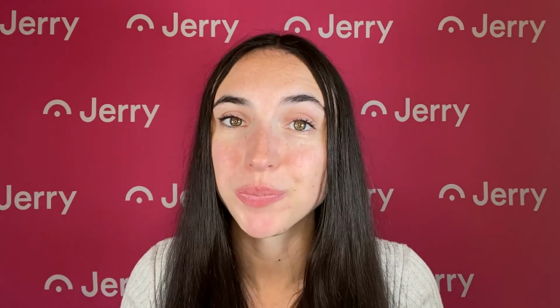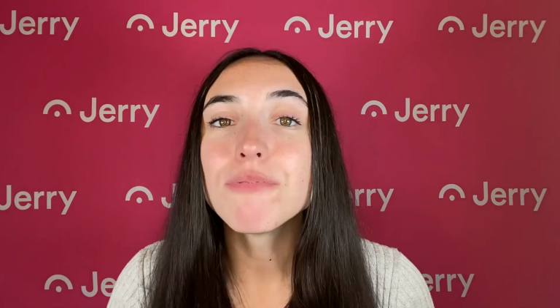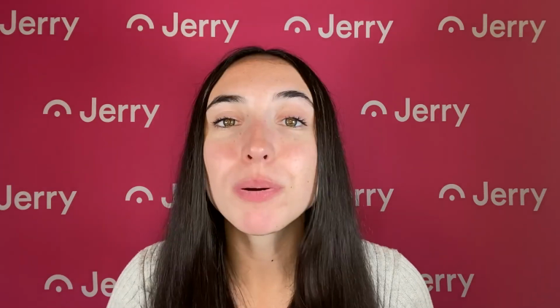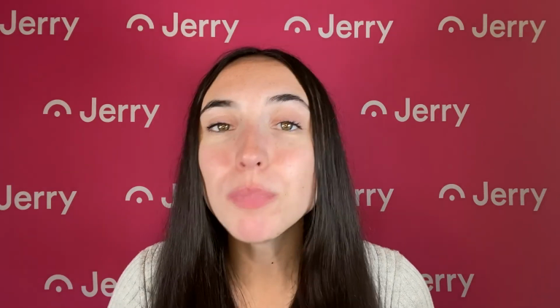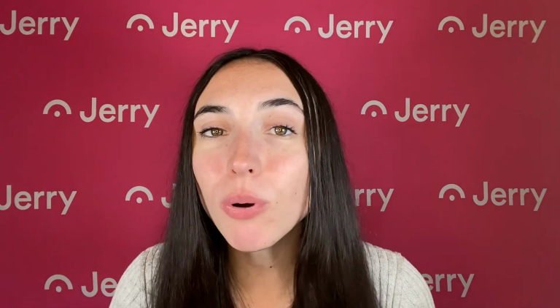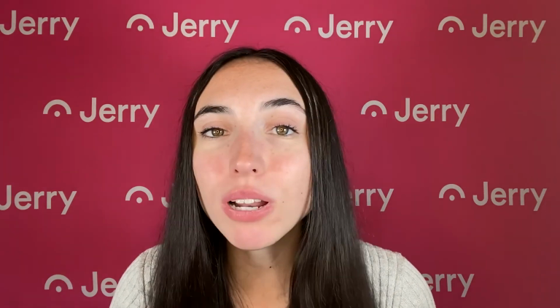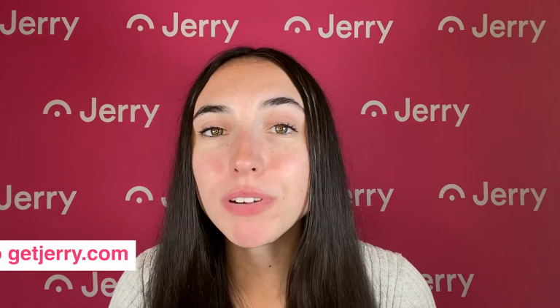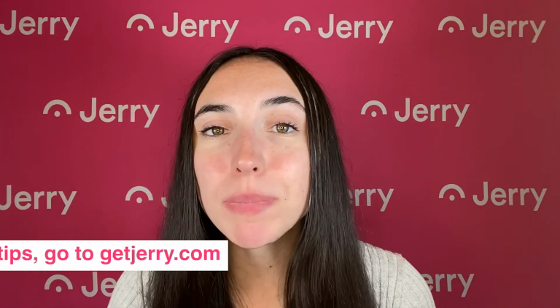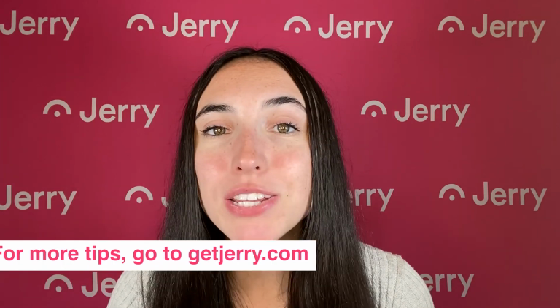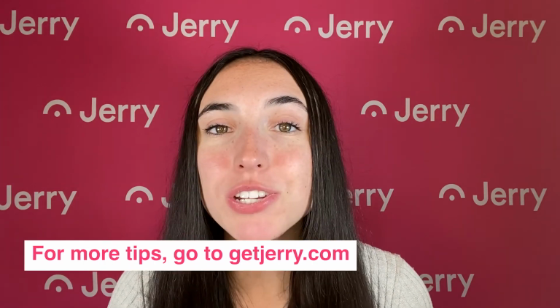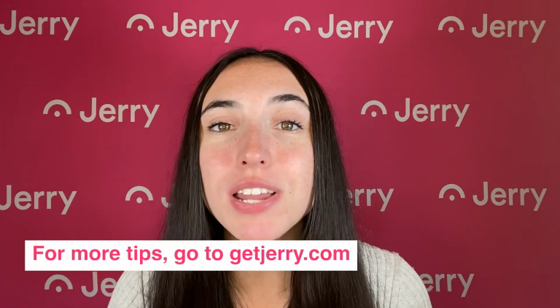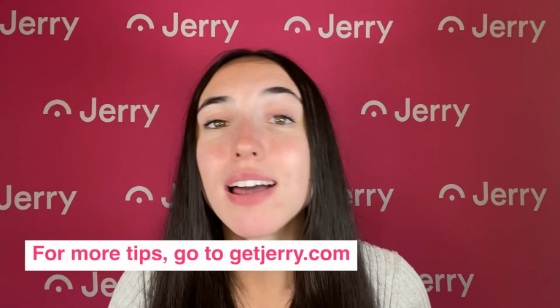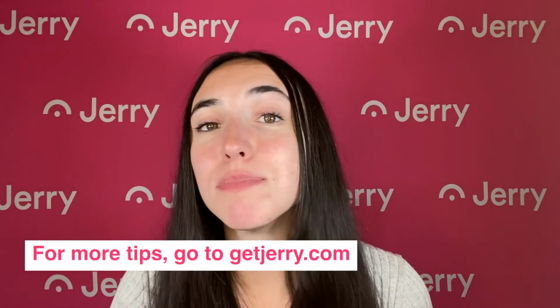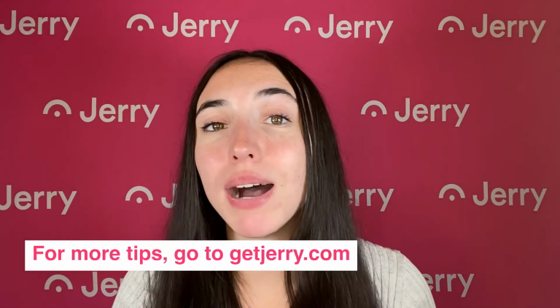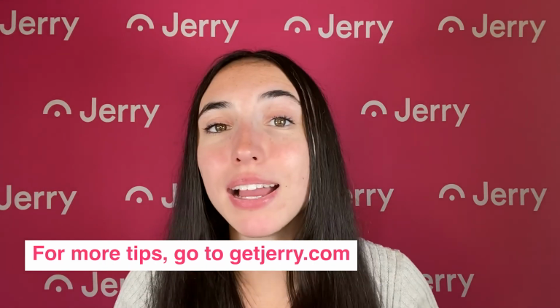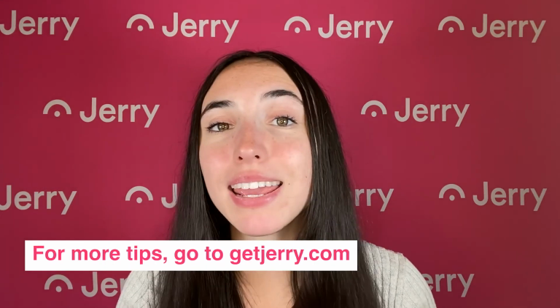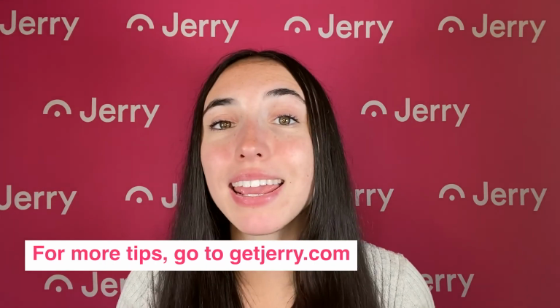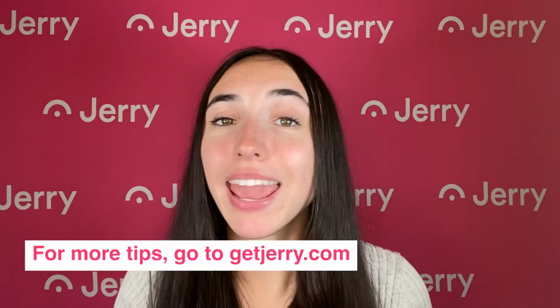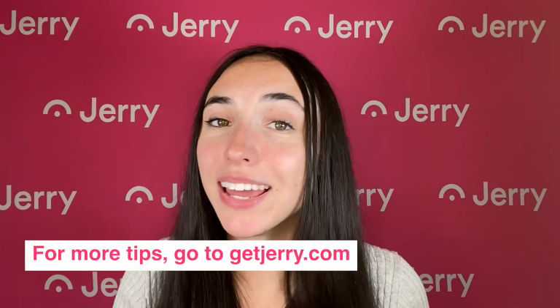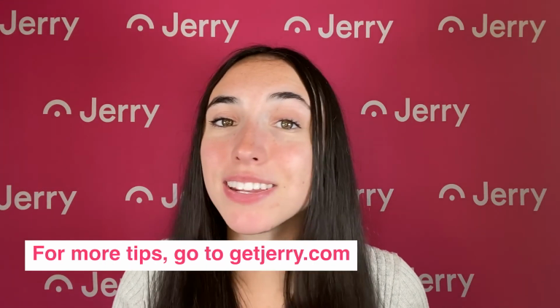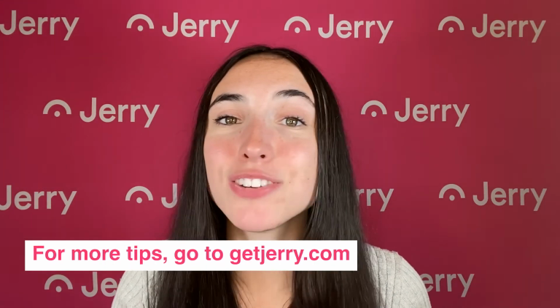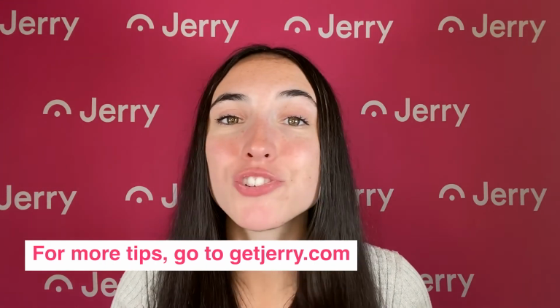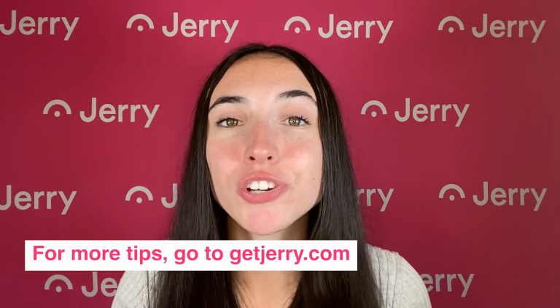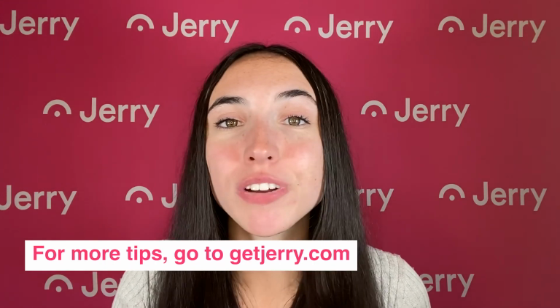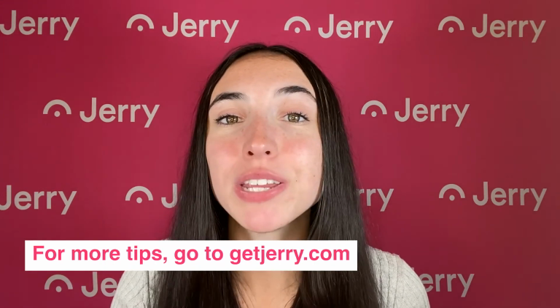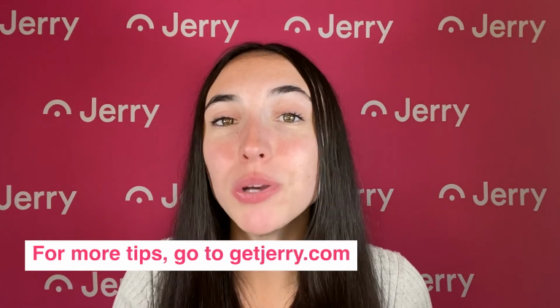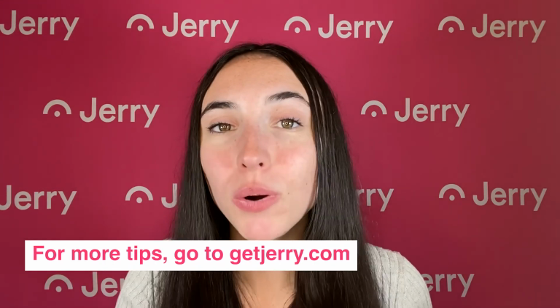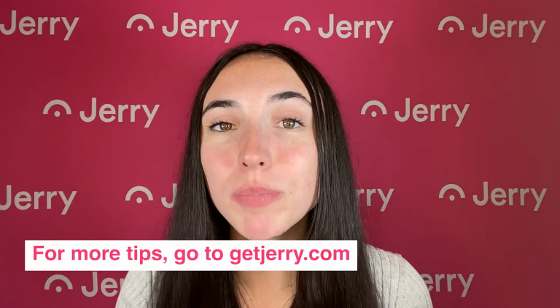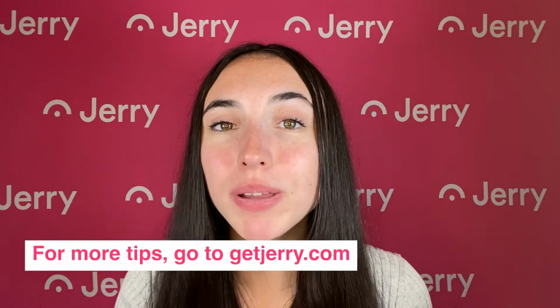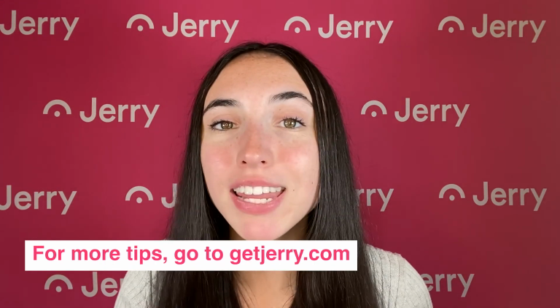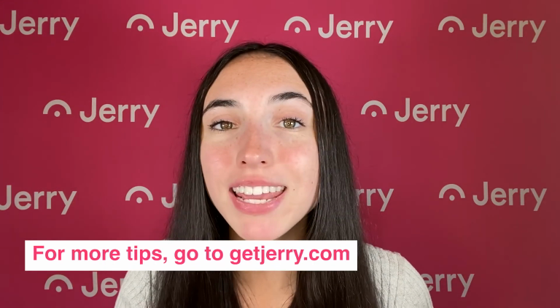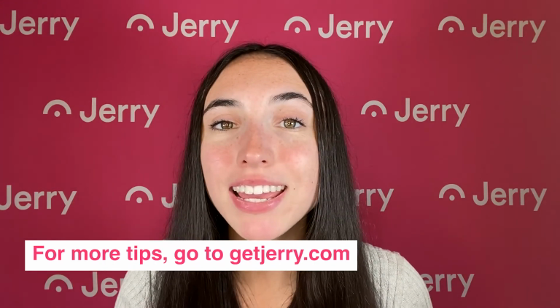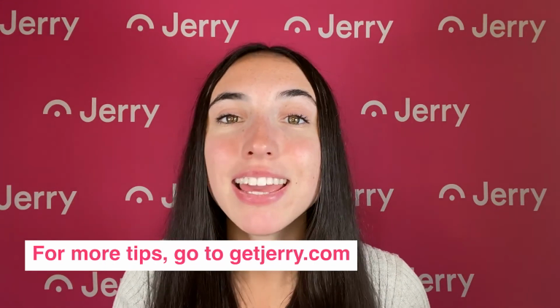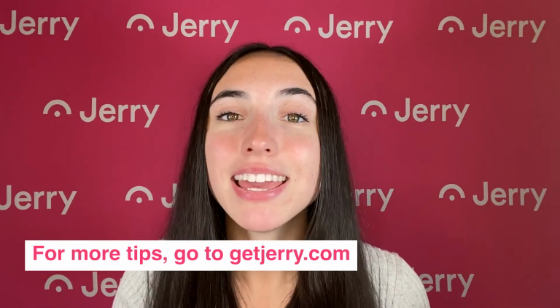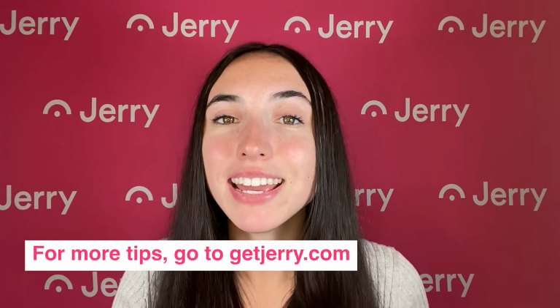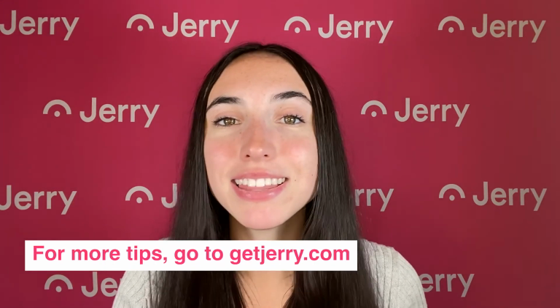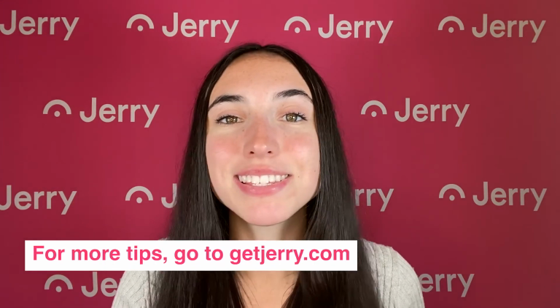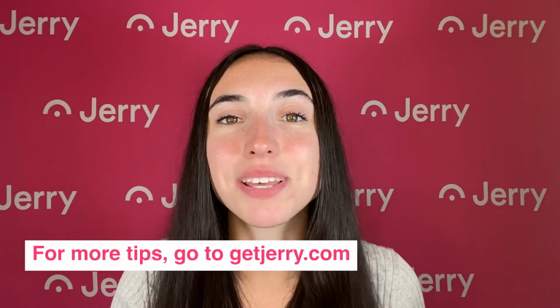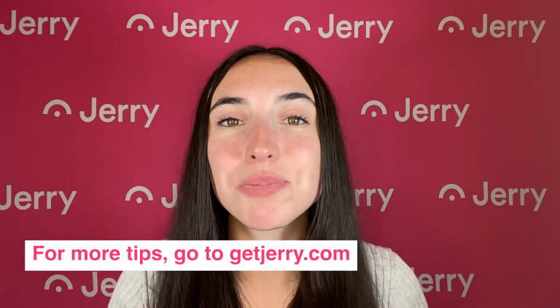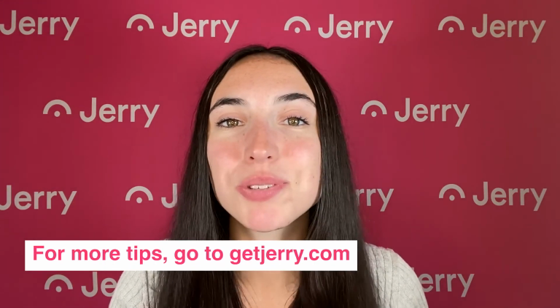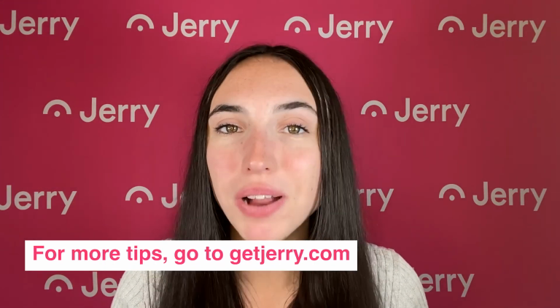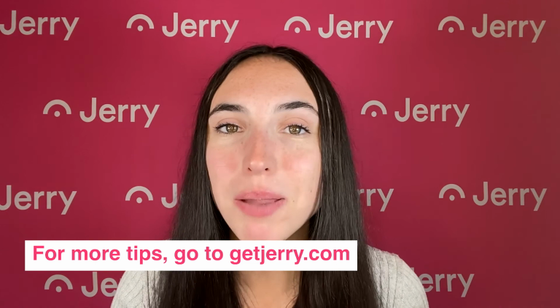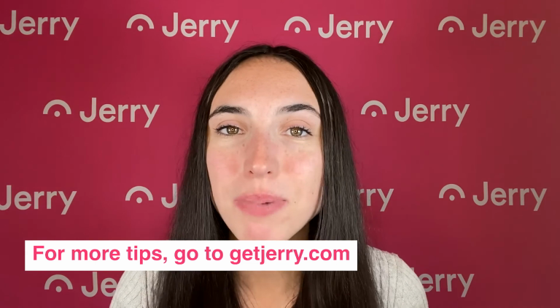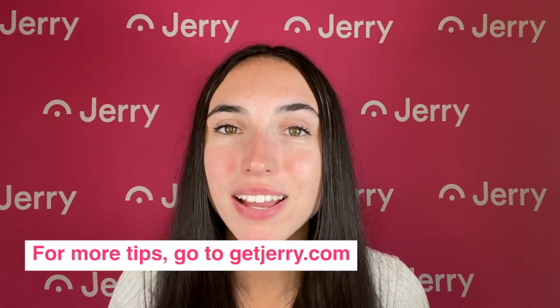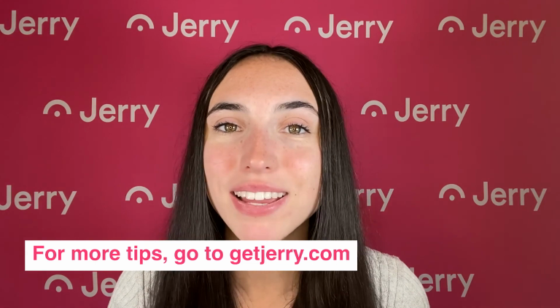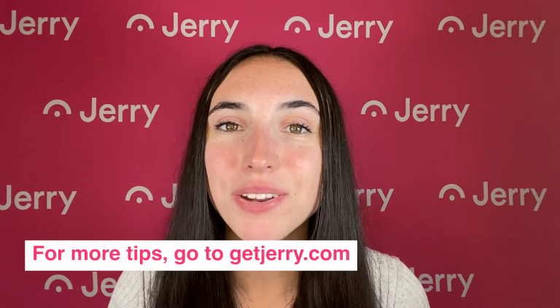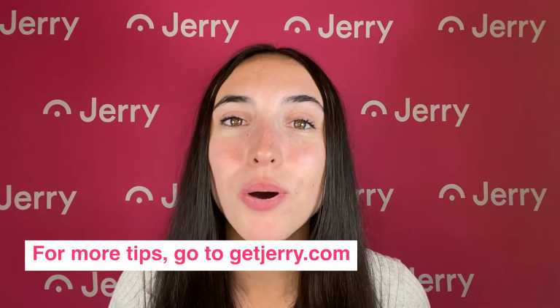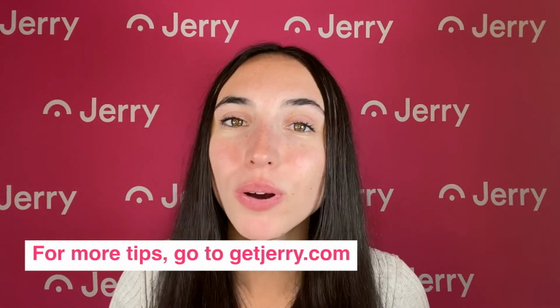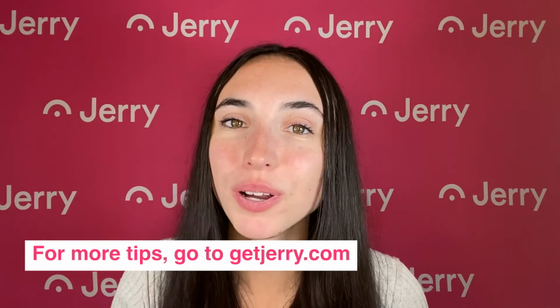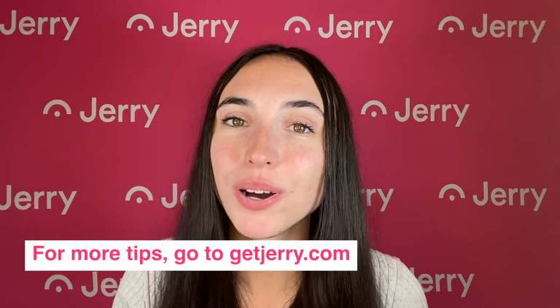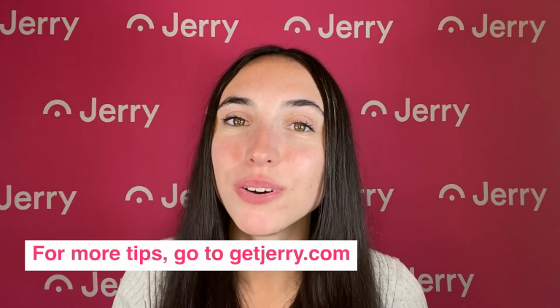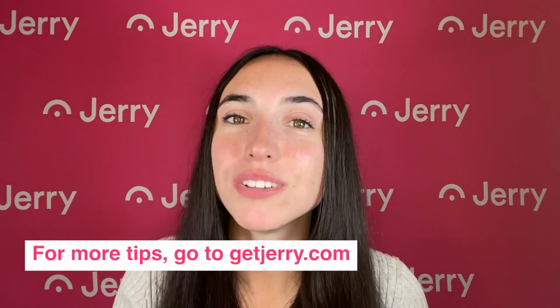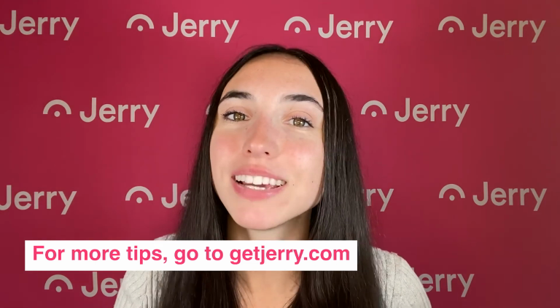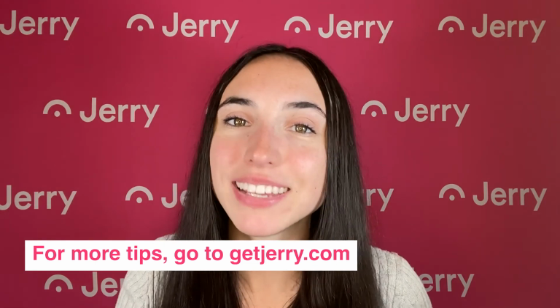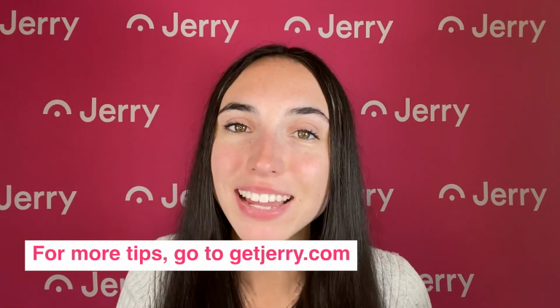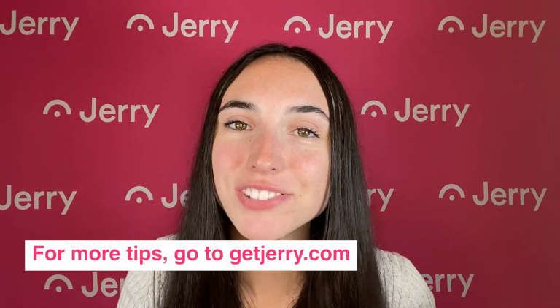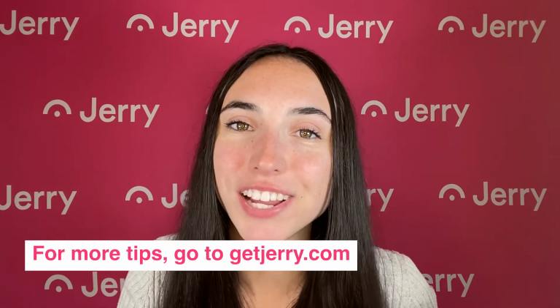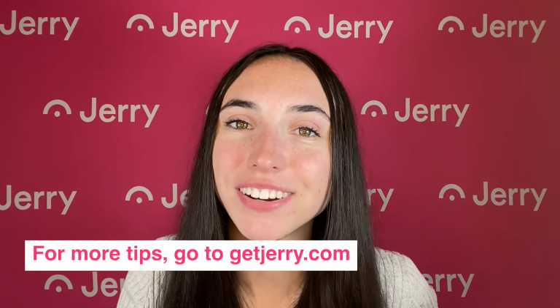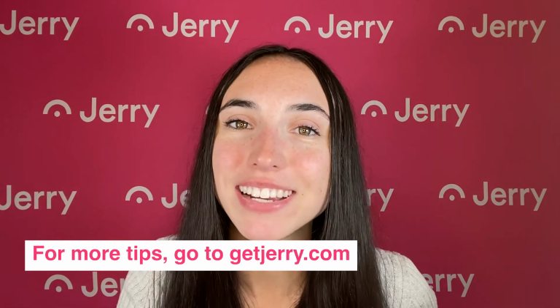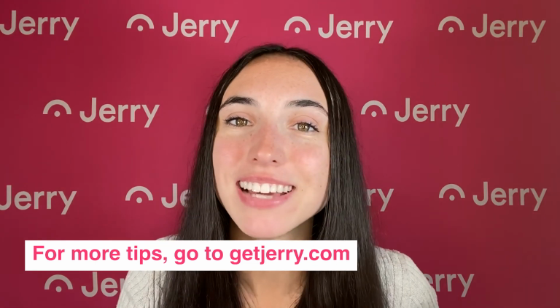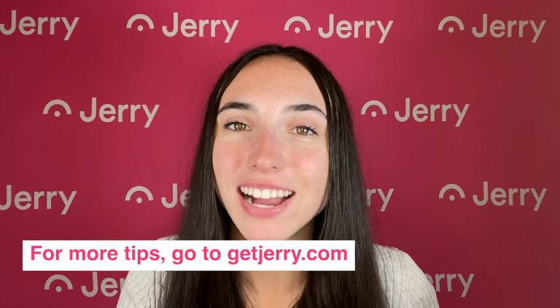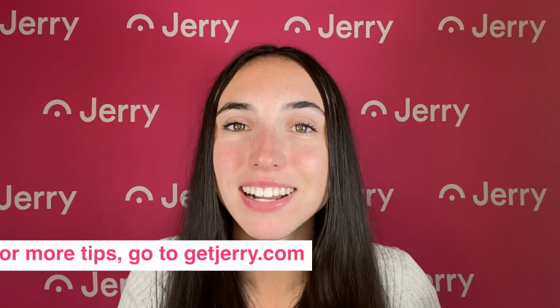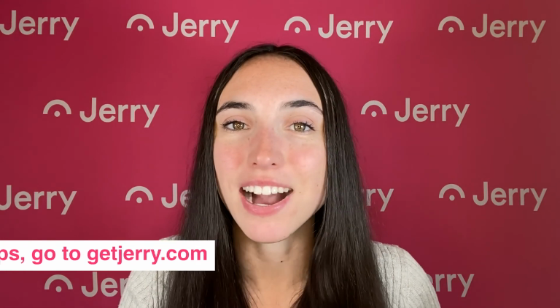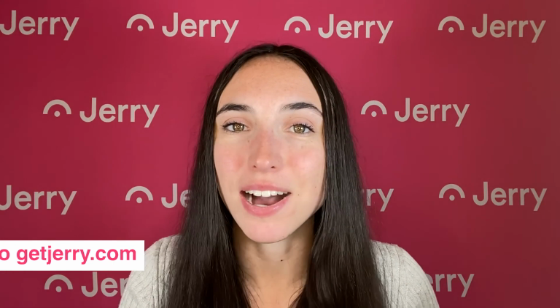For more information on buying and insuring your Mini, hit the subscribe button or go to GetJerry.com.